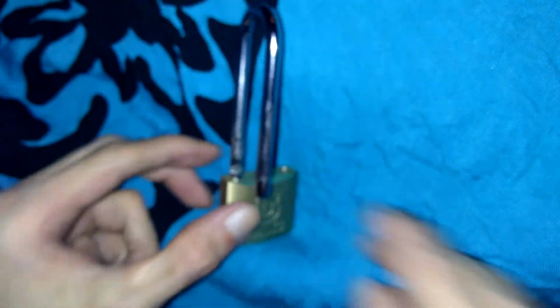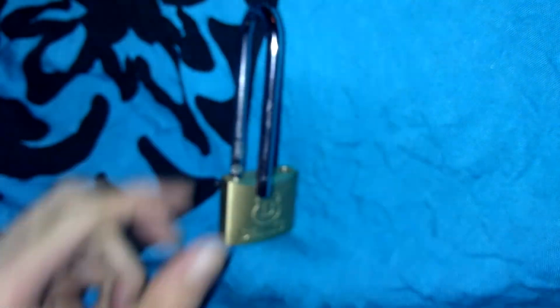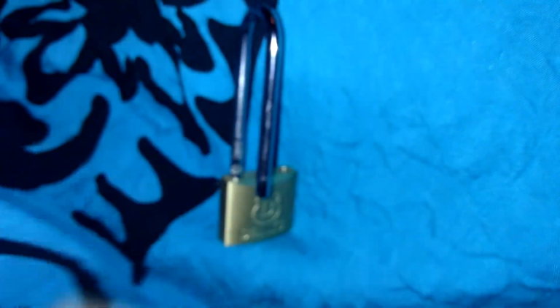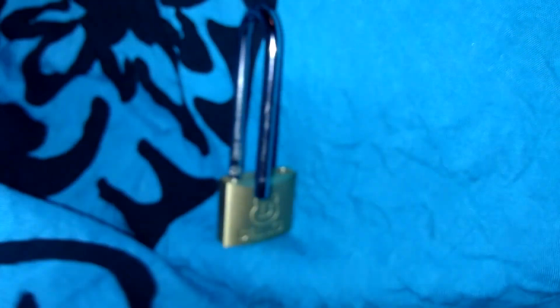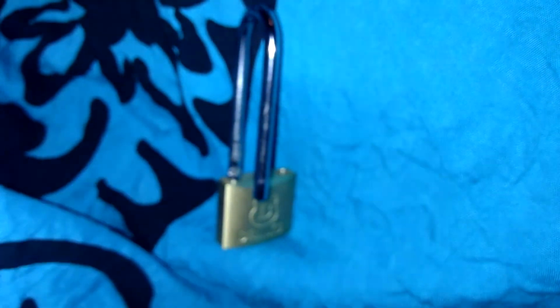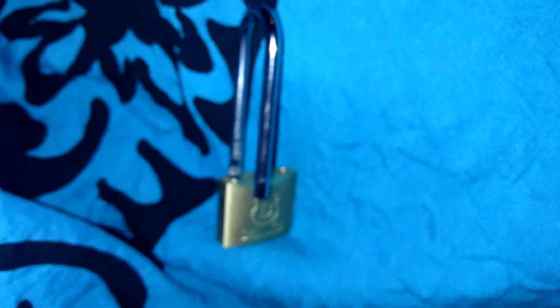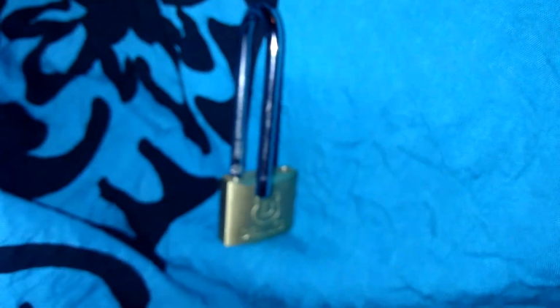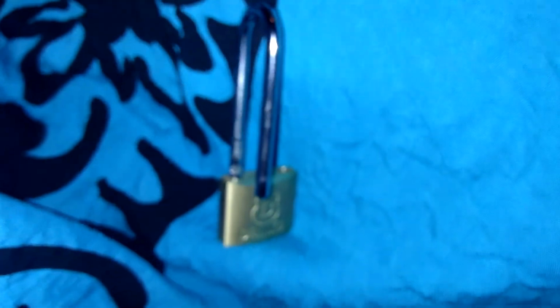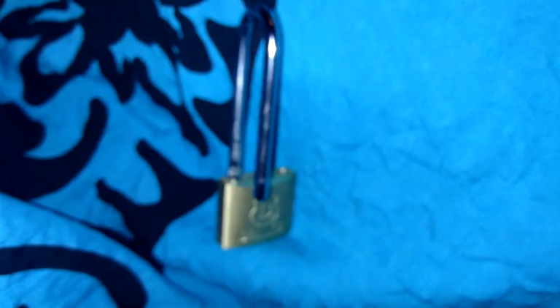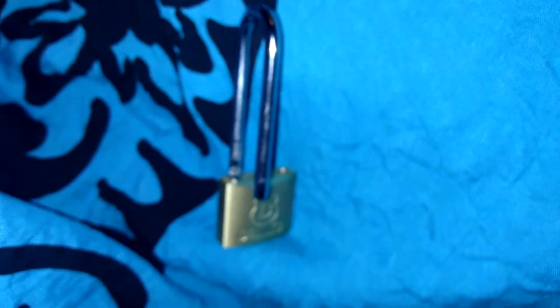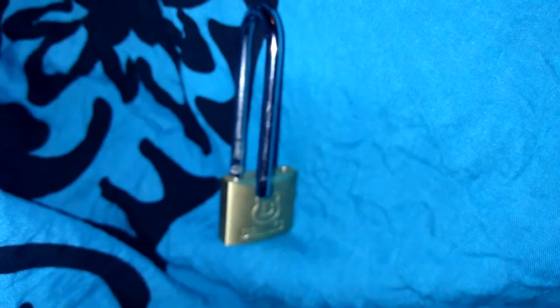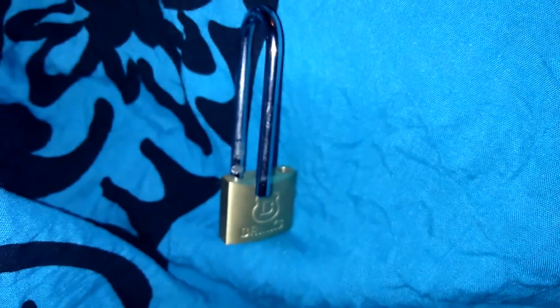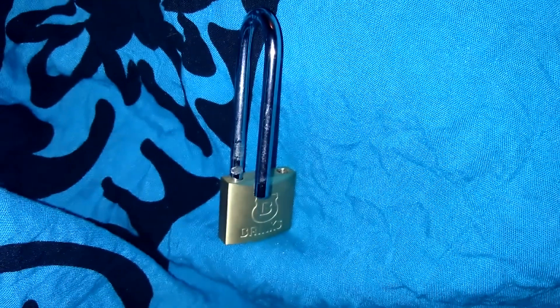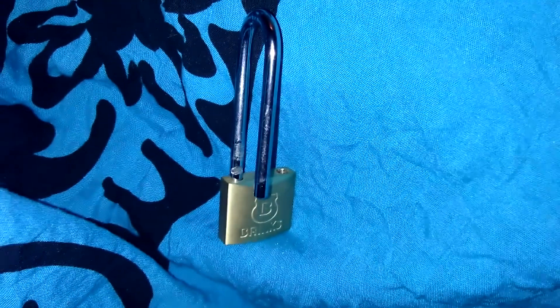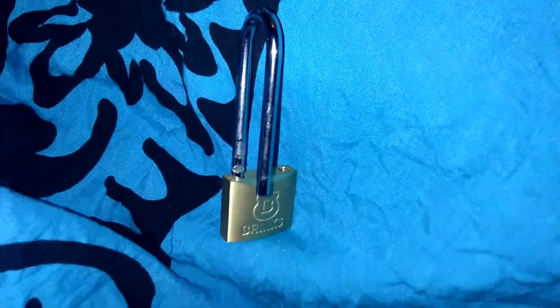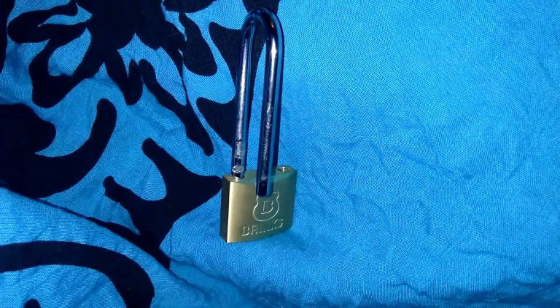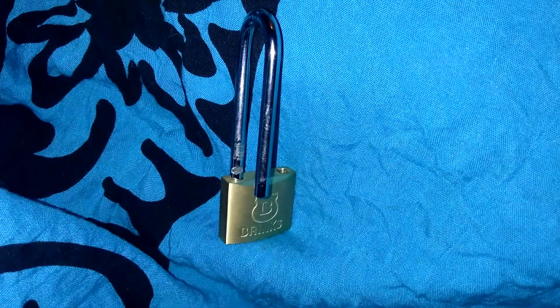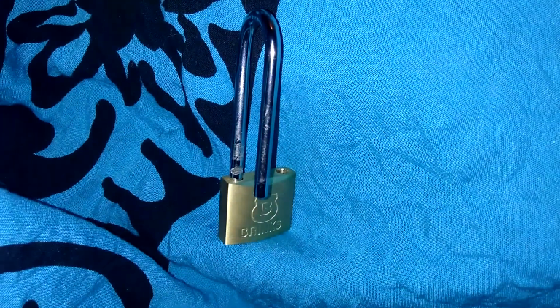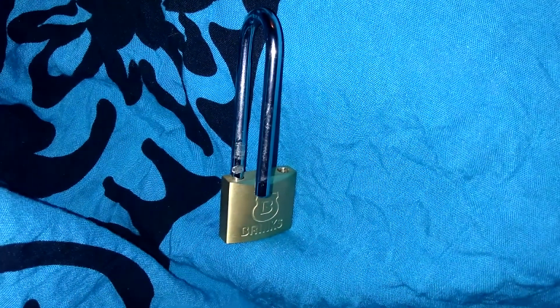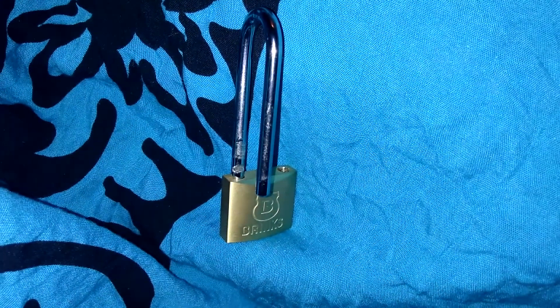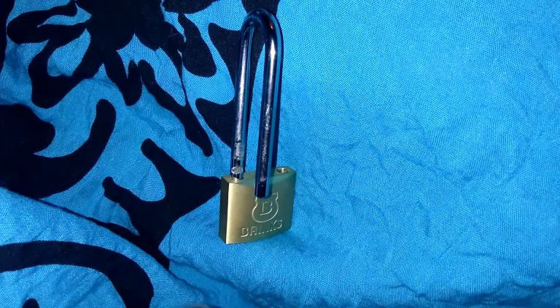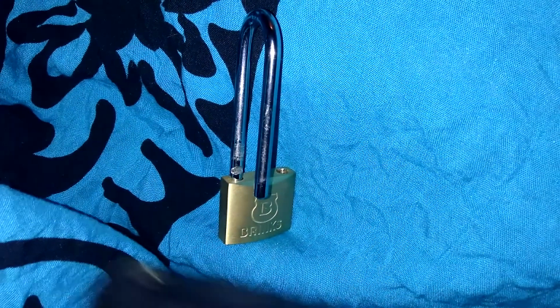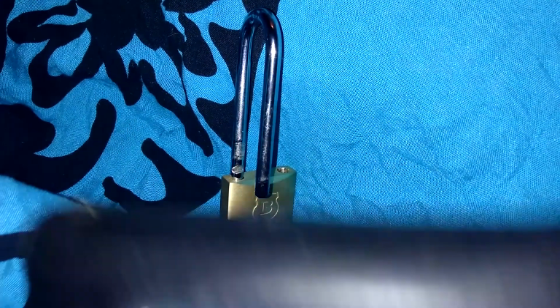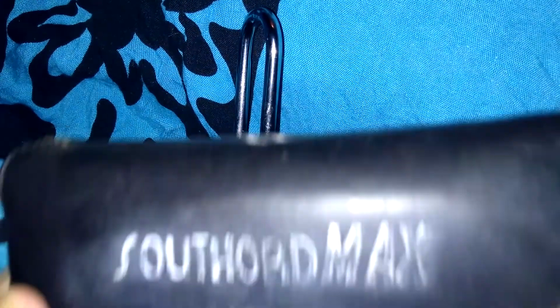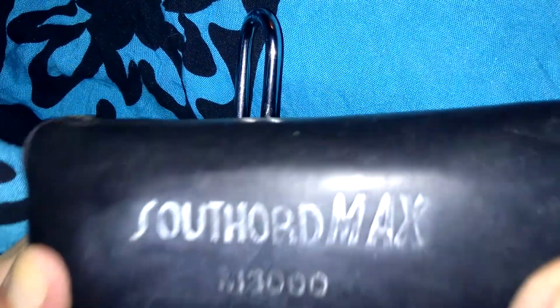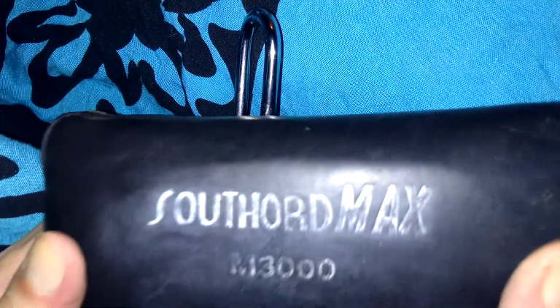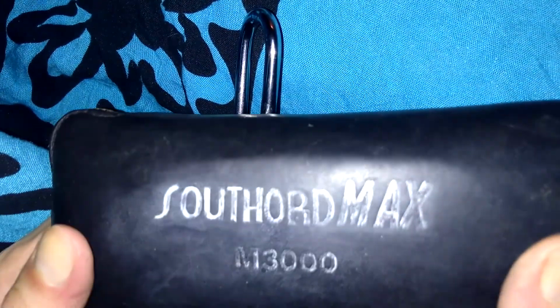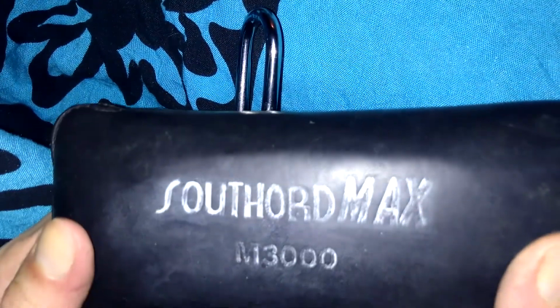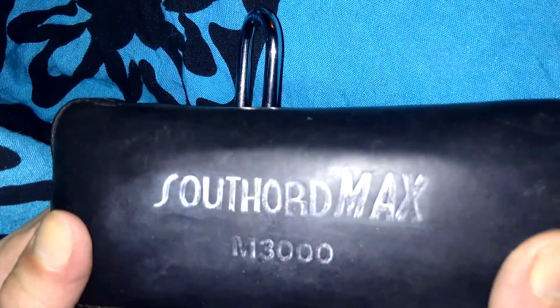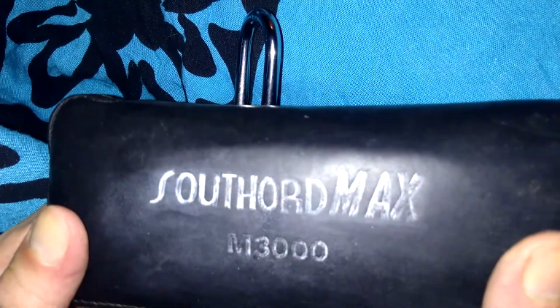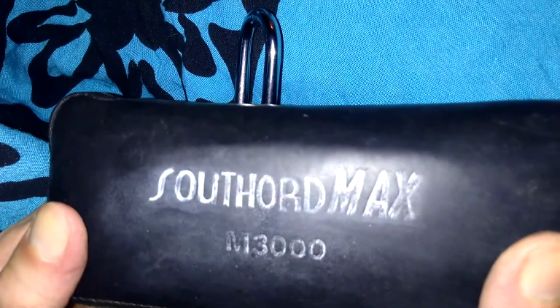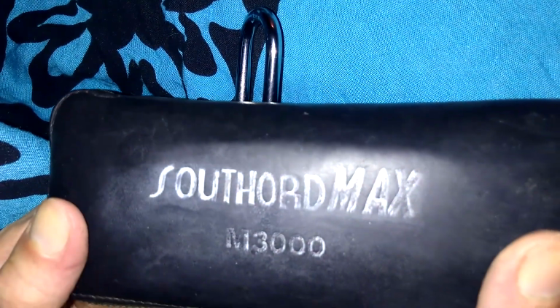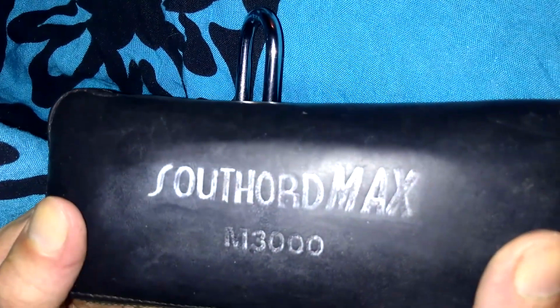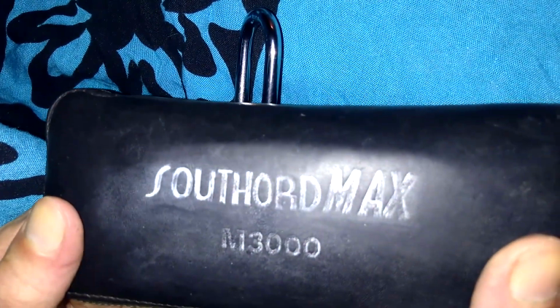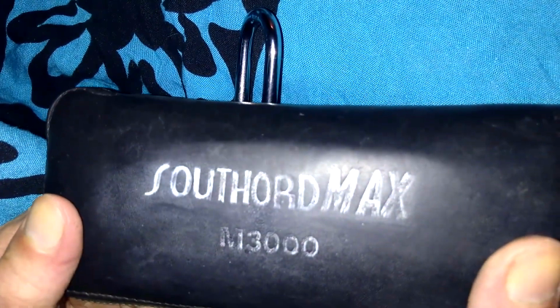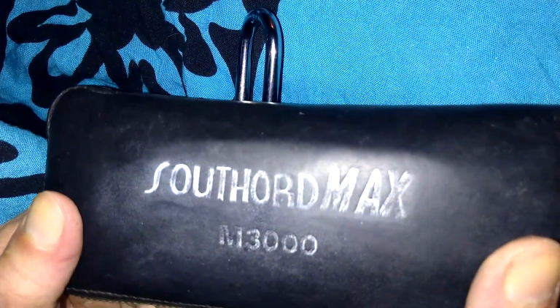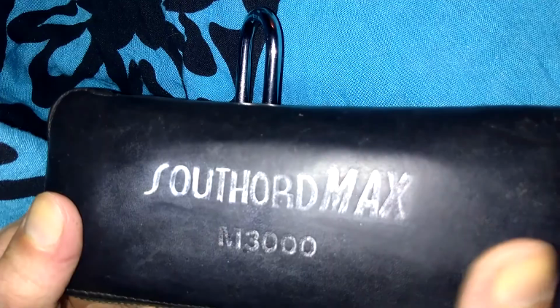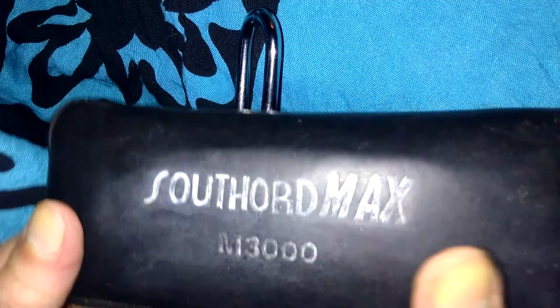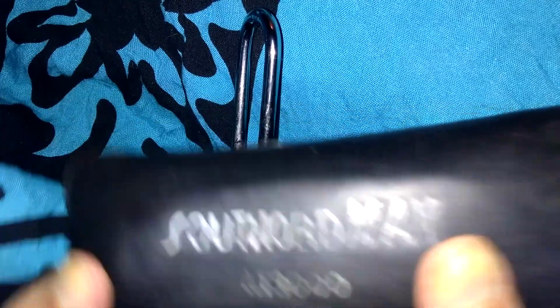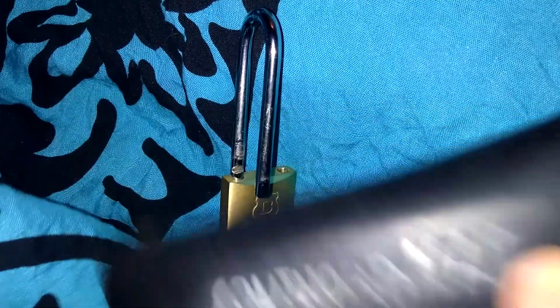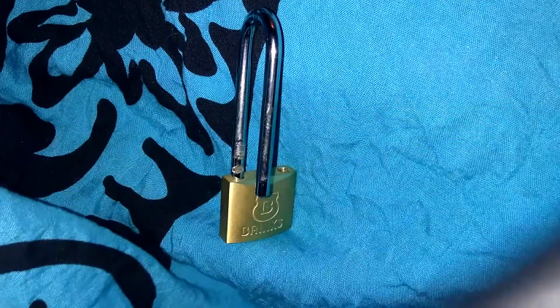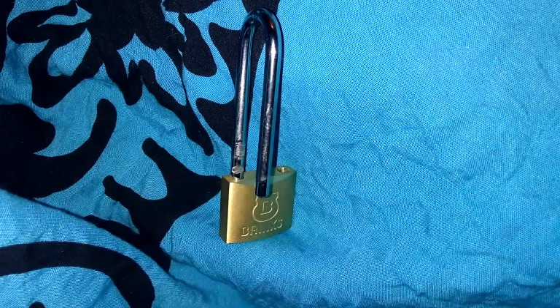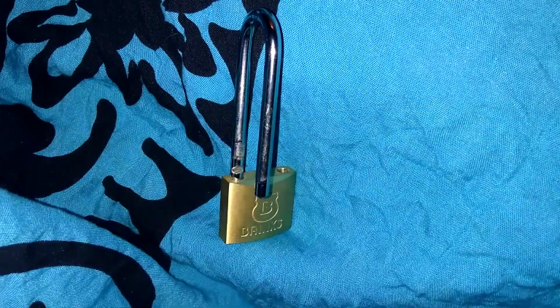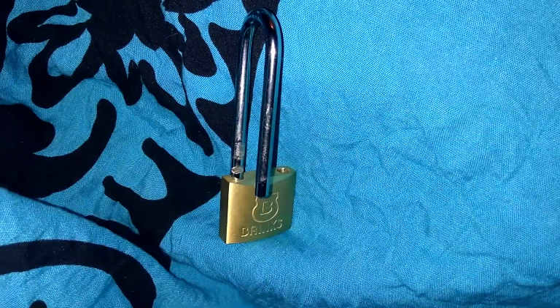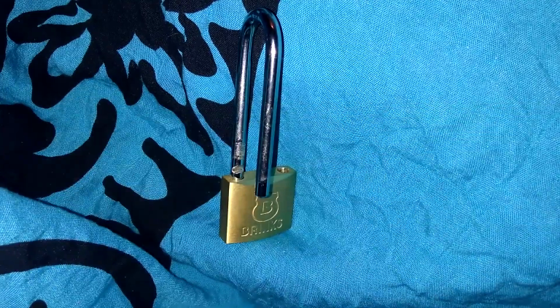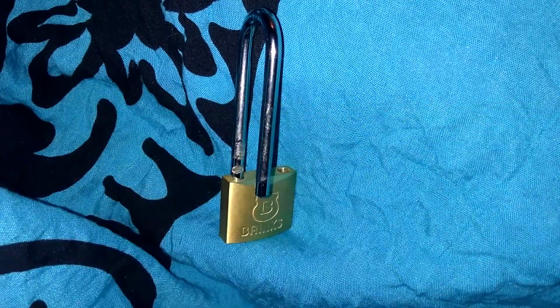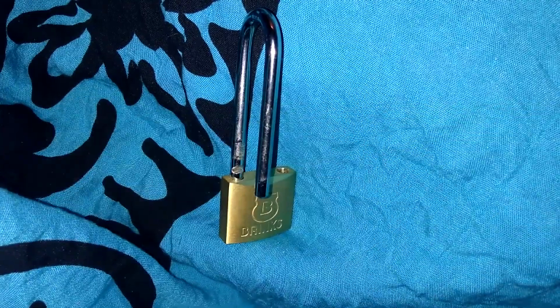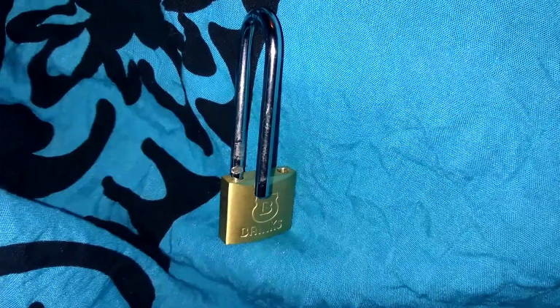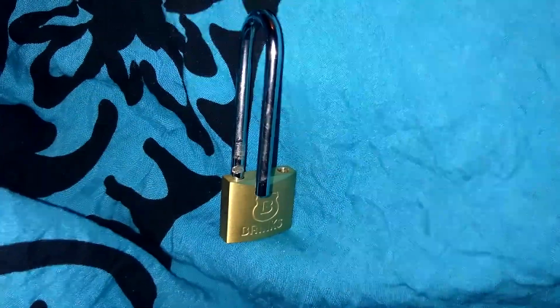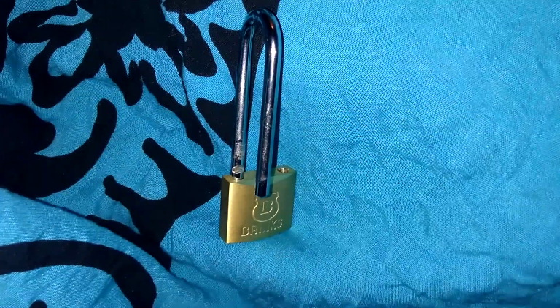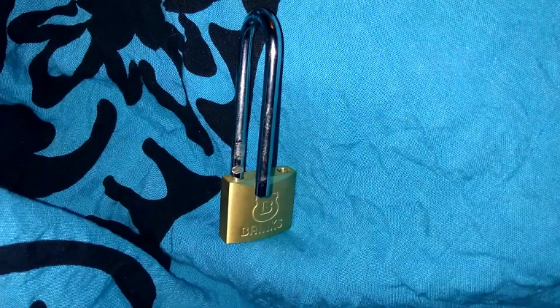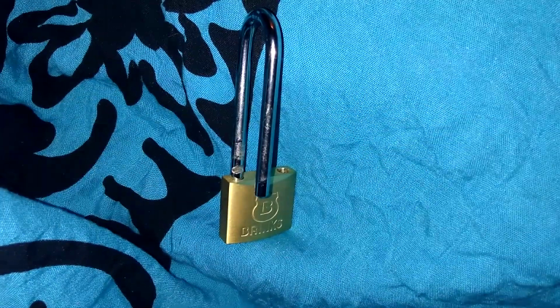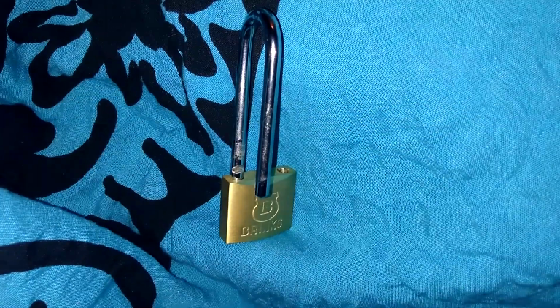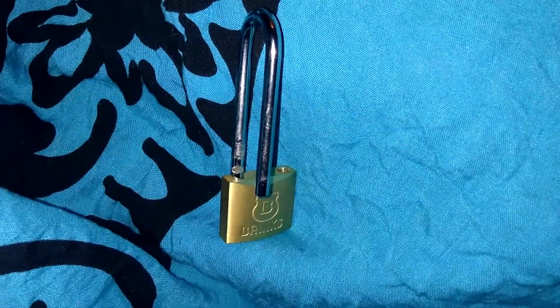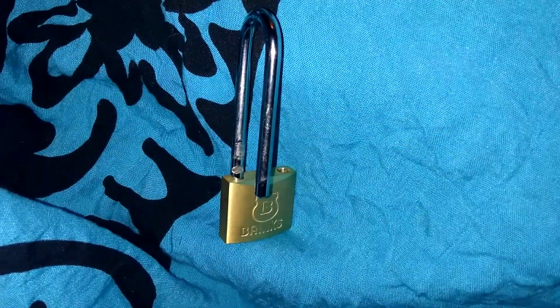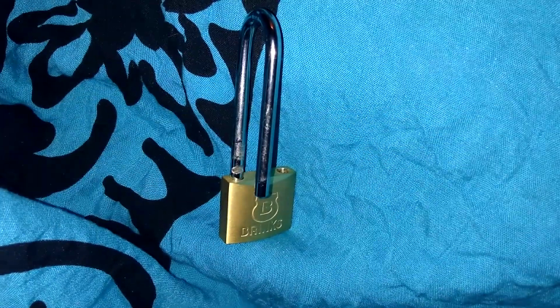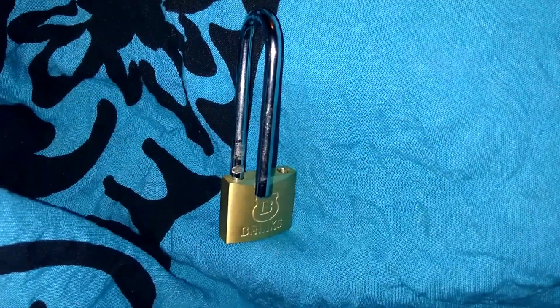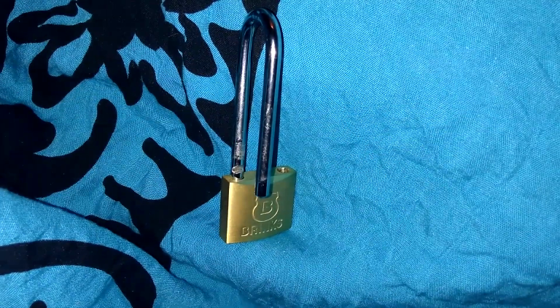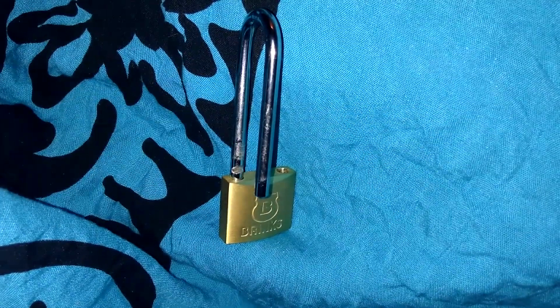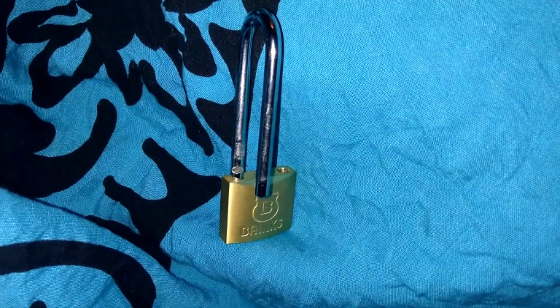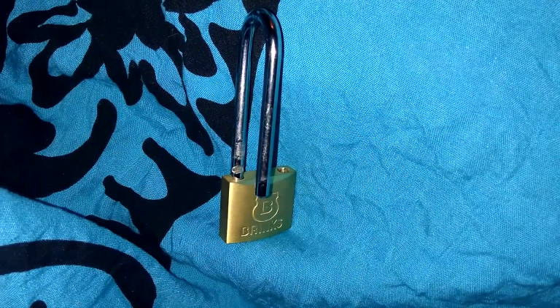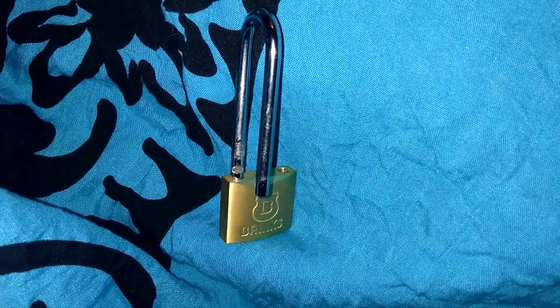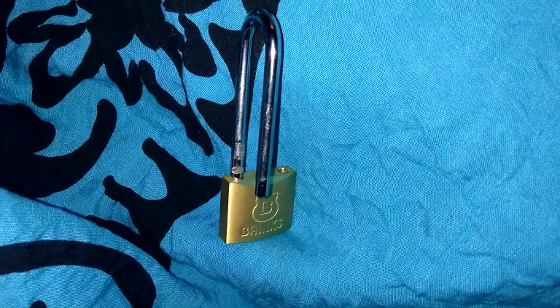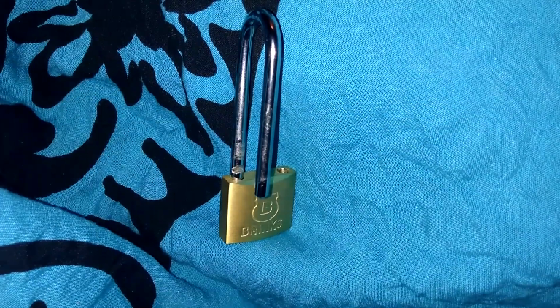As always, guys, thank you for watching. If you need any lock picks, be sure to check out southord.com. You guys have a good one.